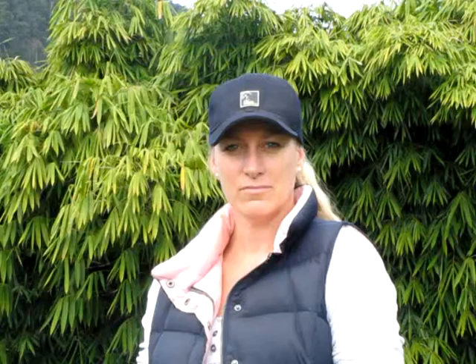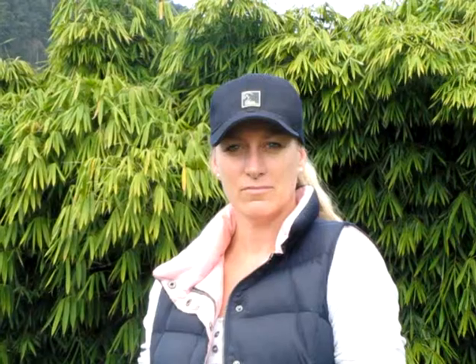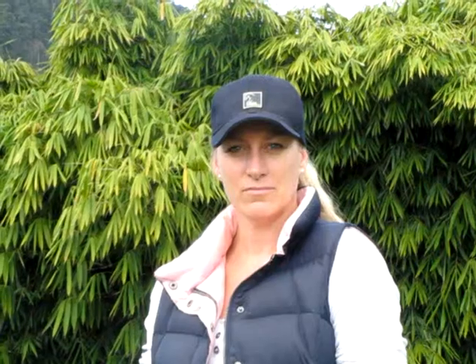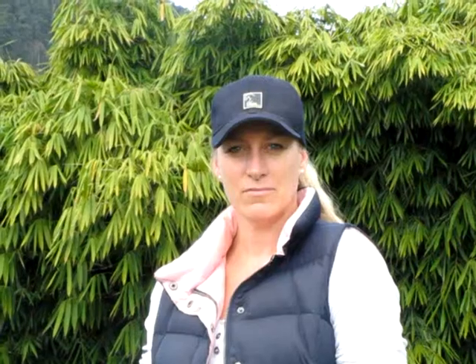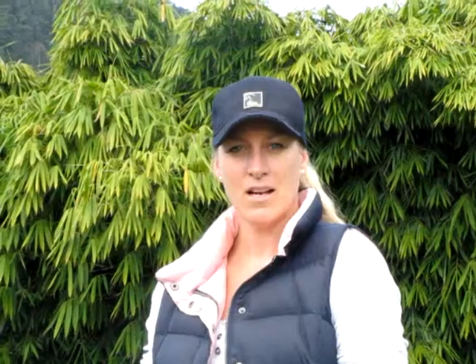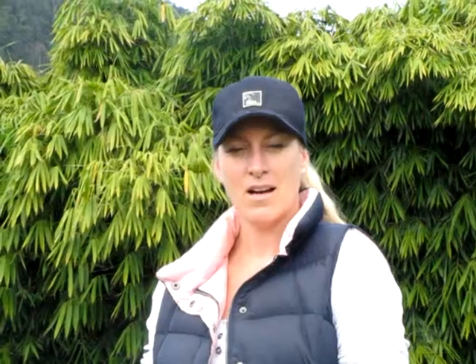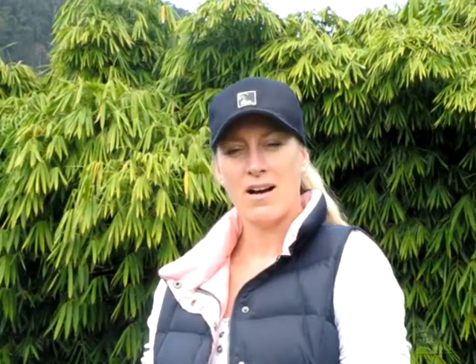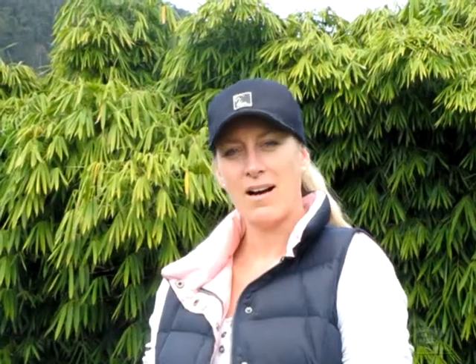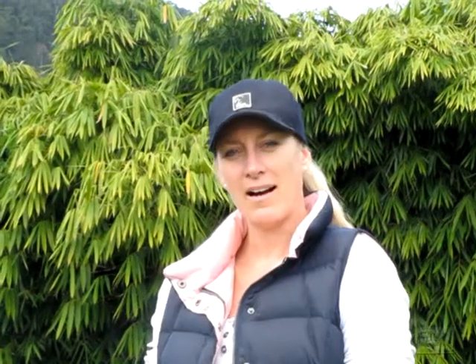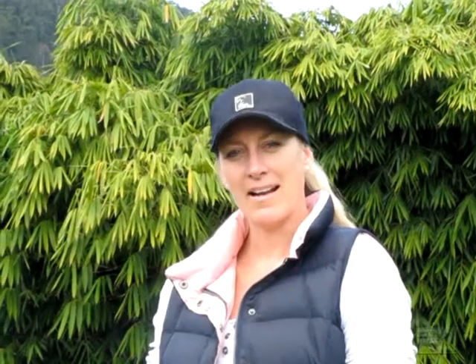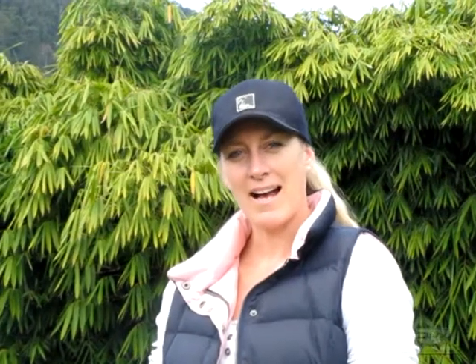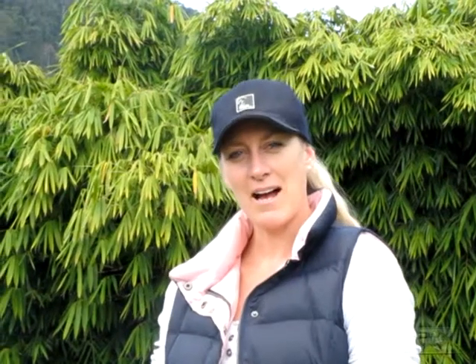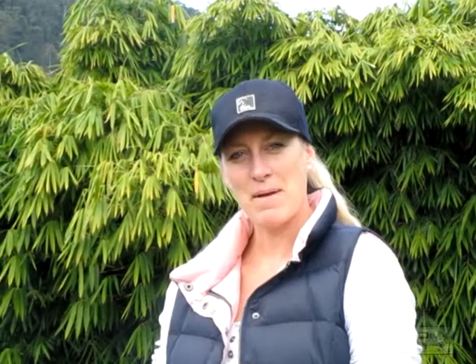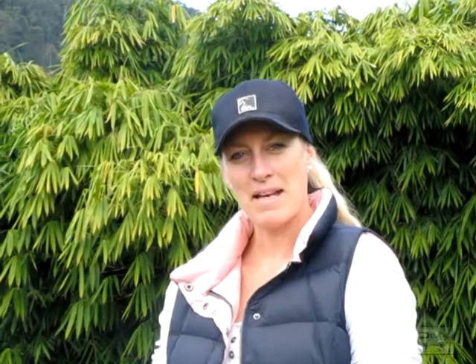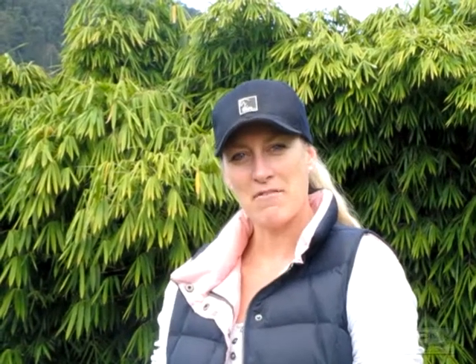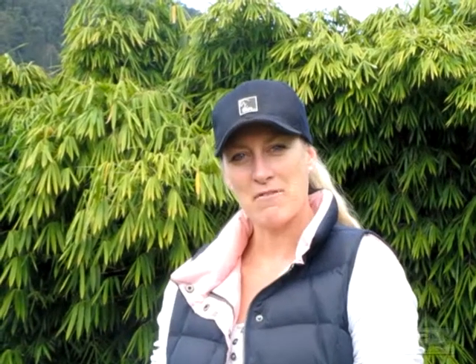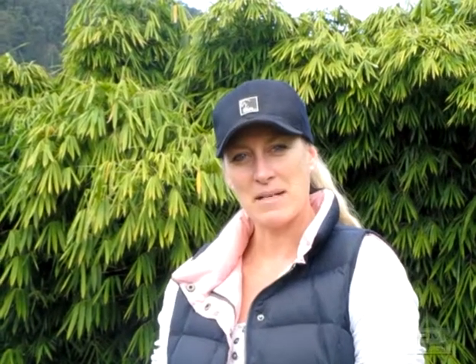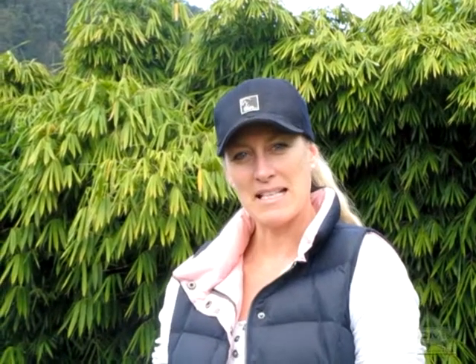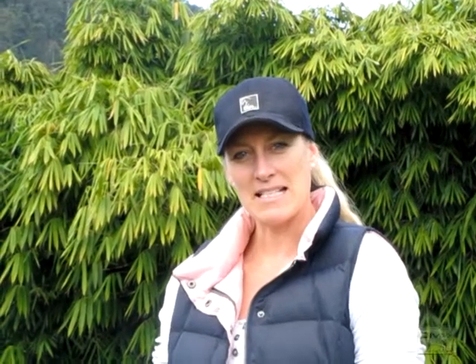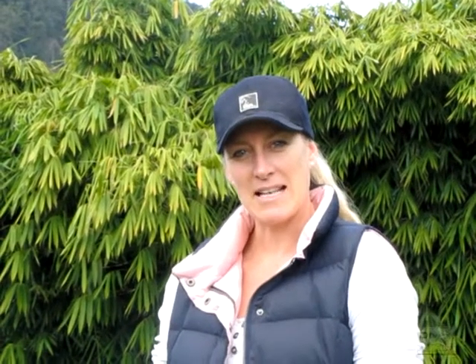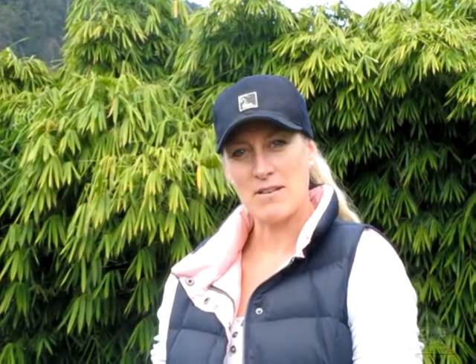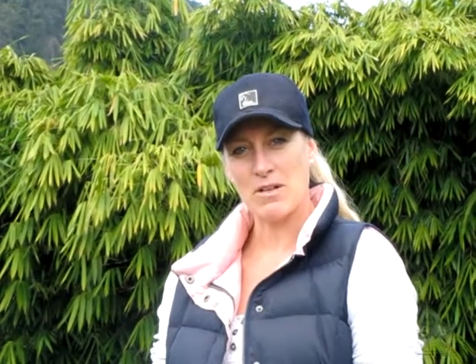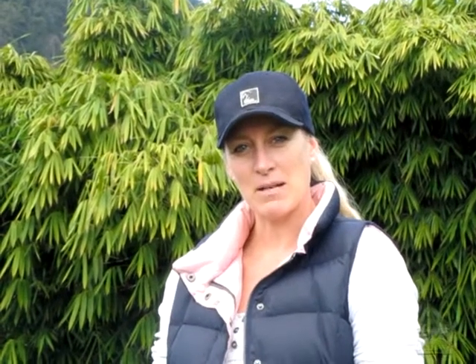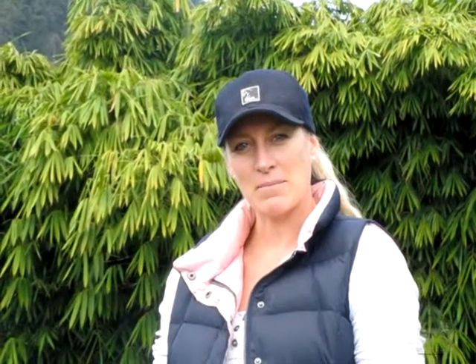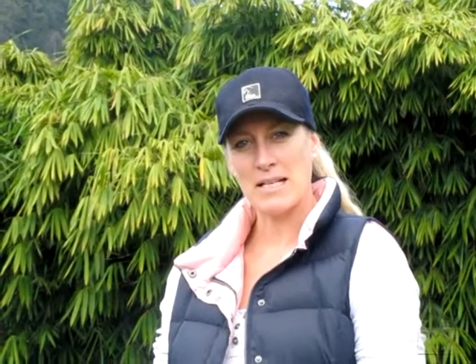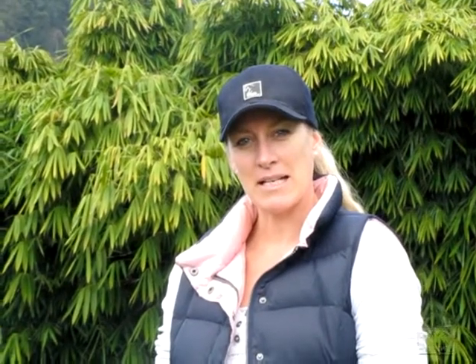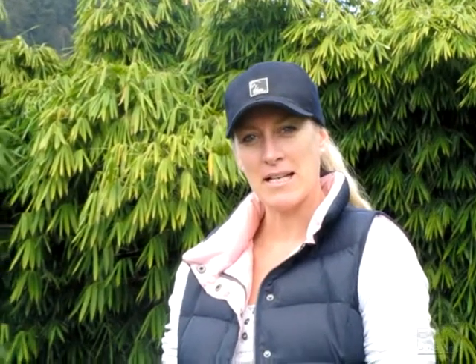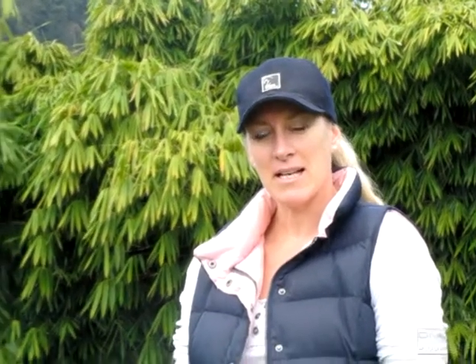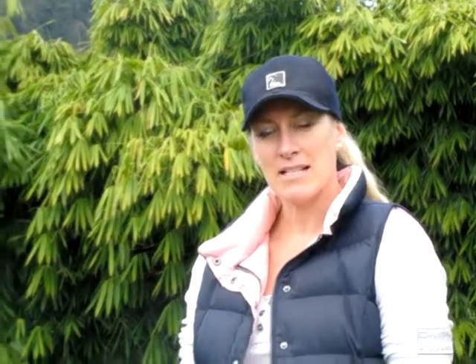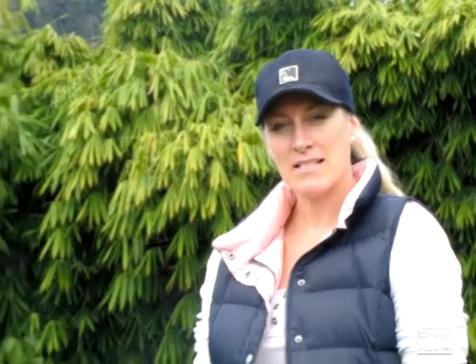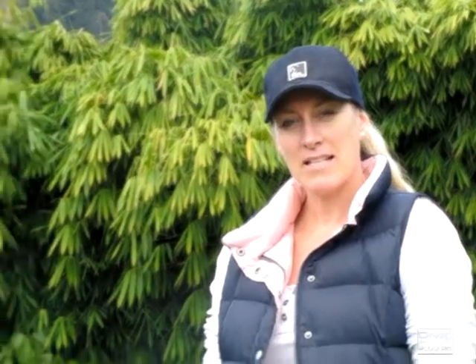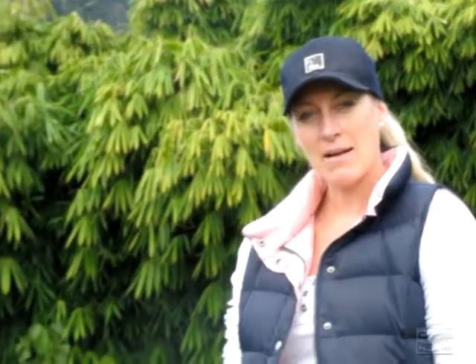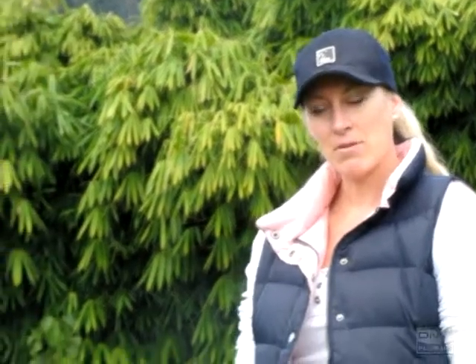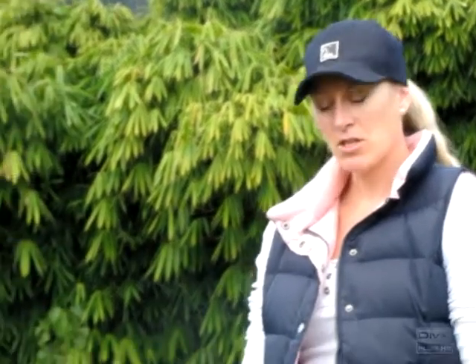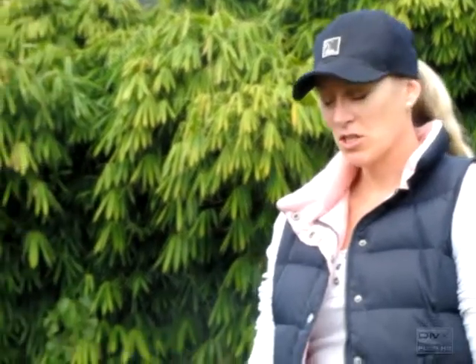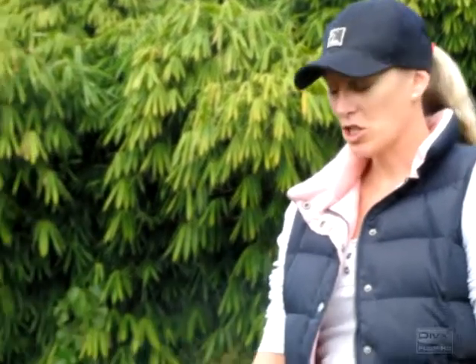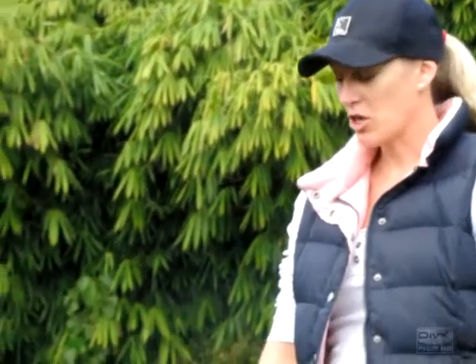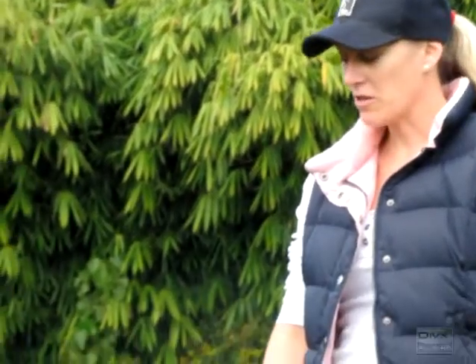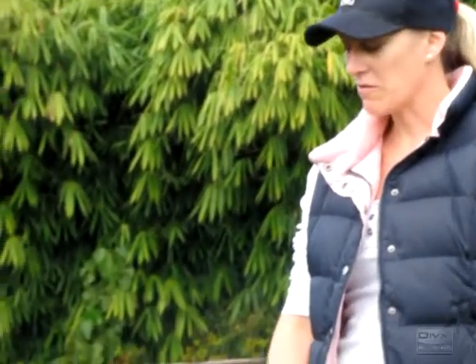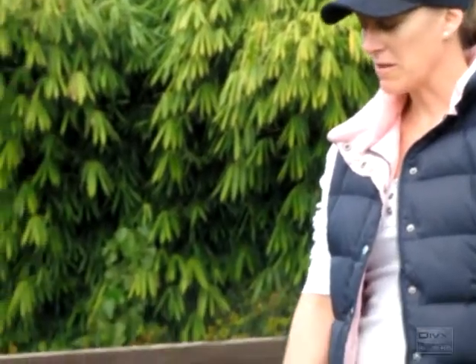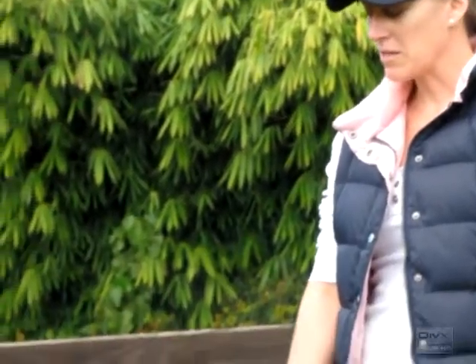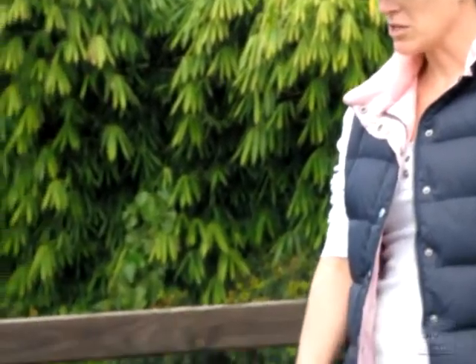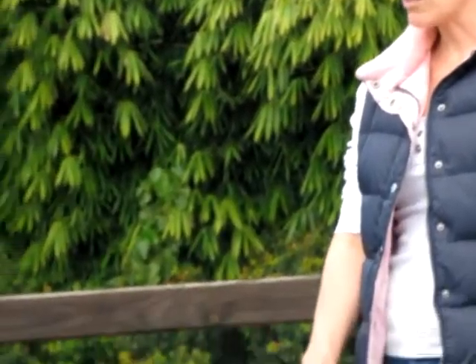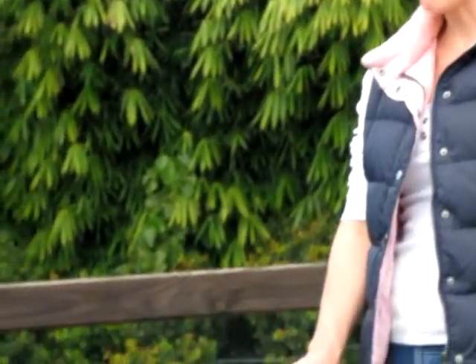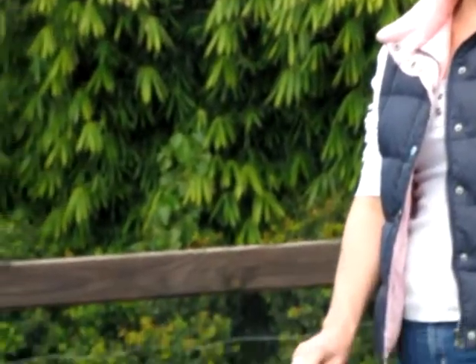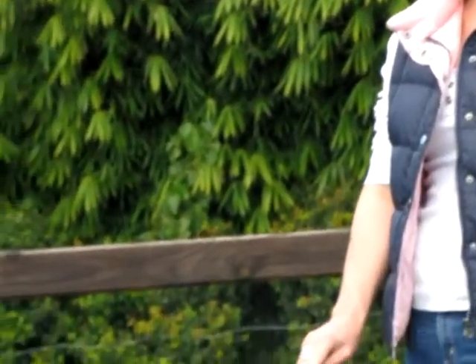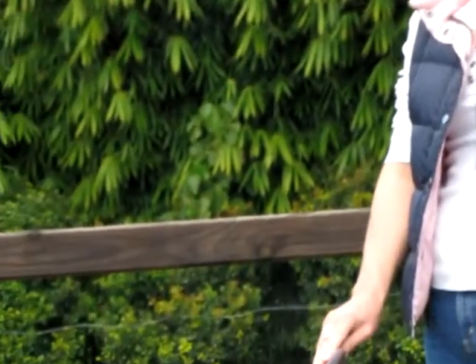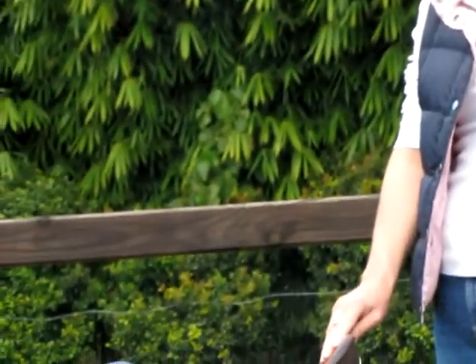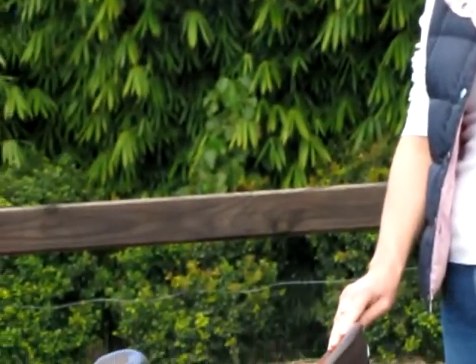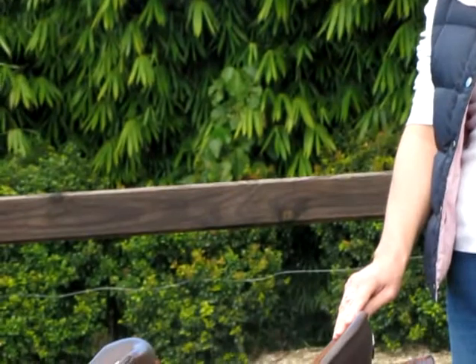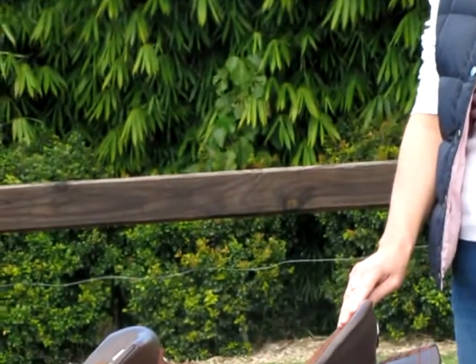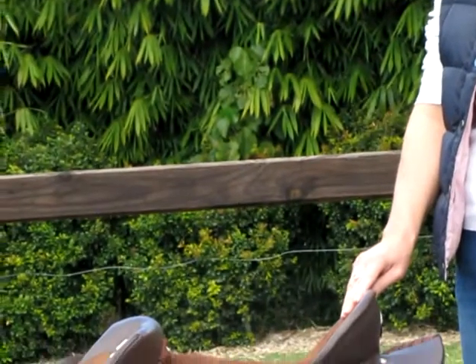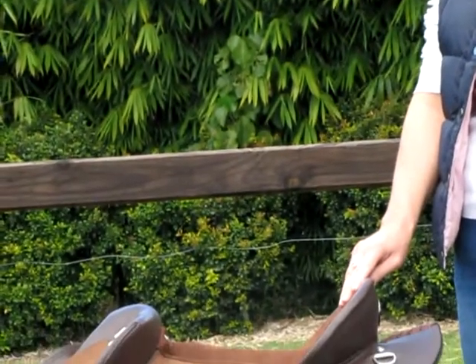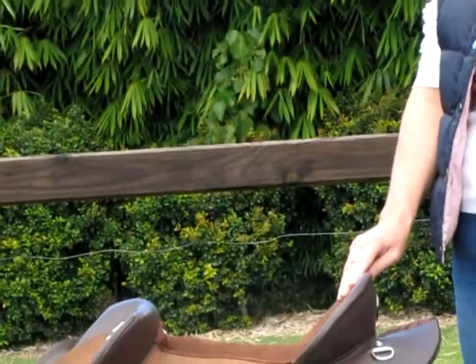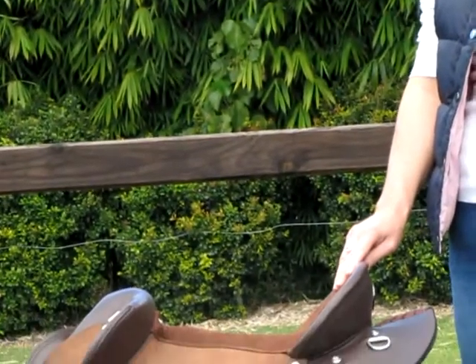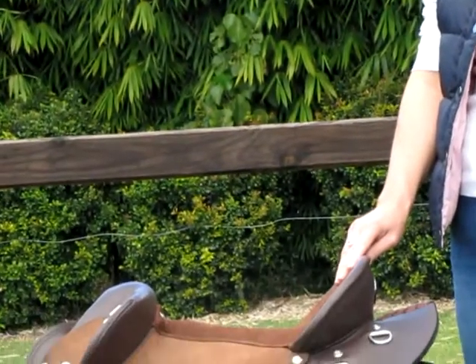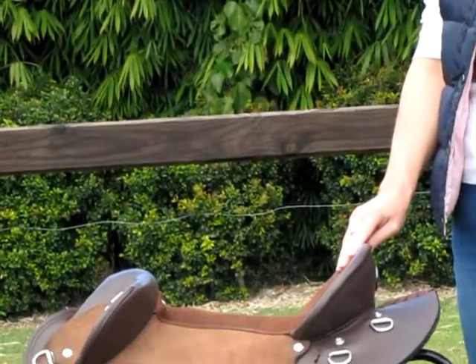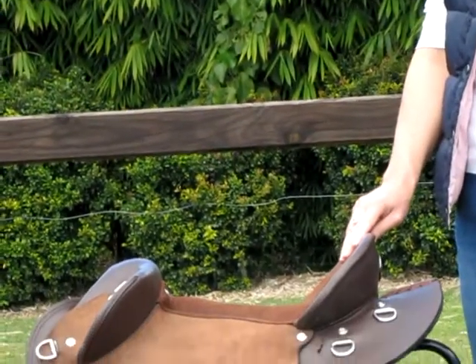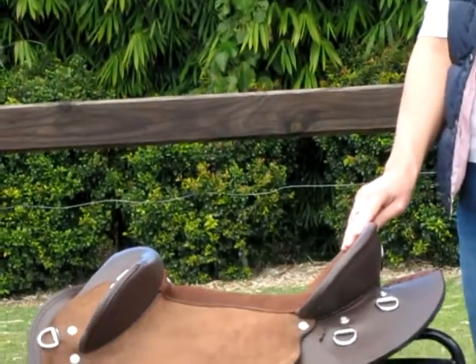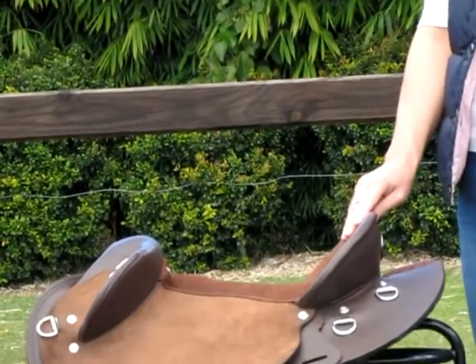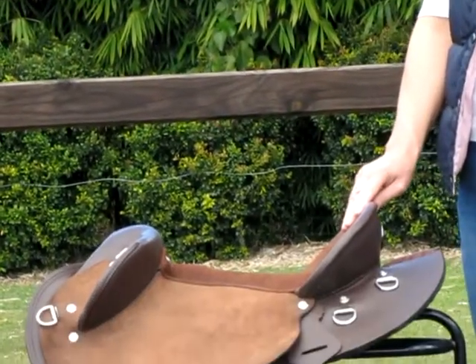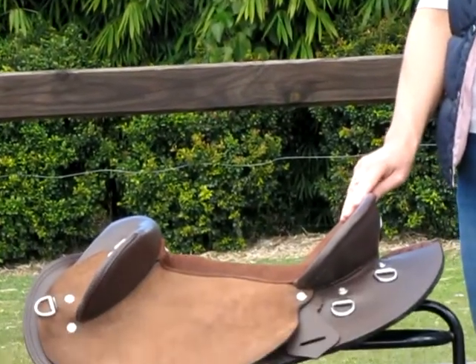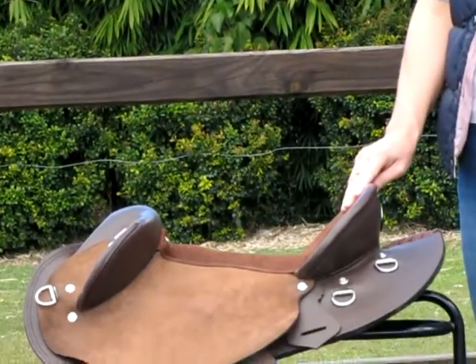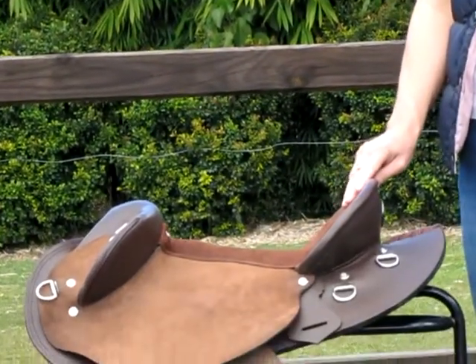Hi, I'm Annie from Elite Saddle Company. Today I'm going to show you the features of our all leather hybrid stock saddle.